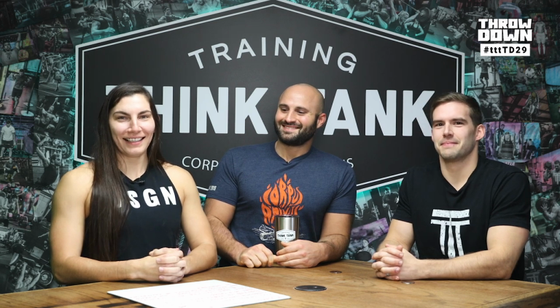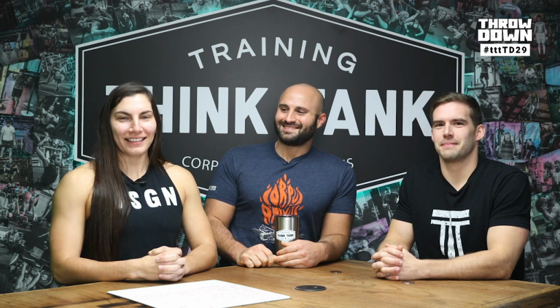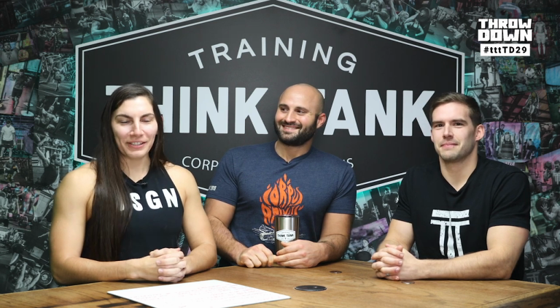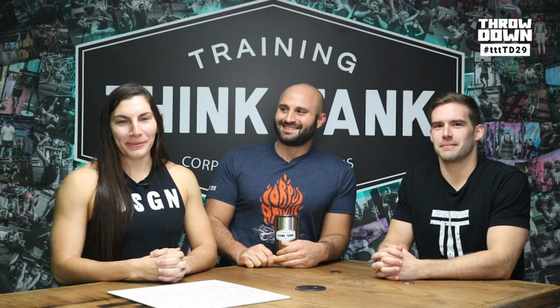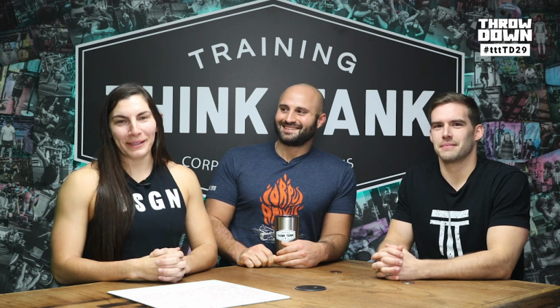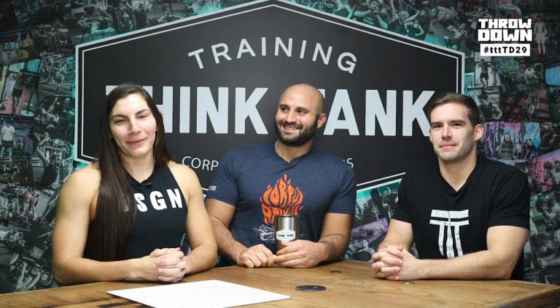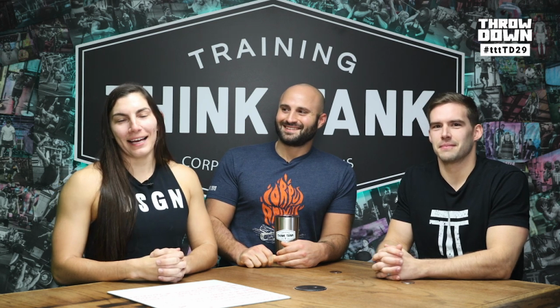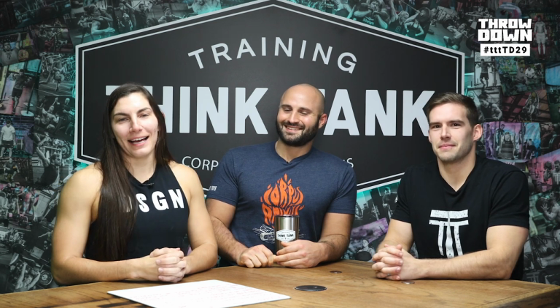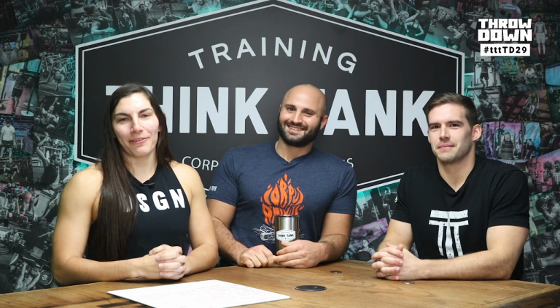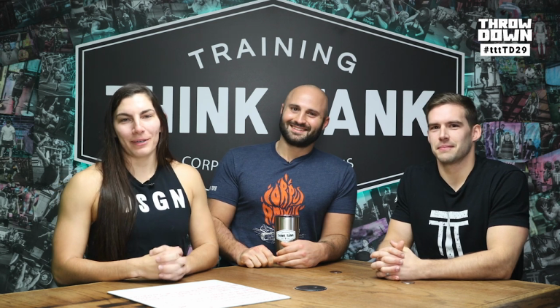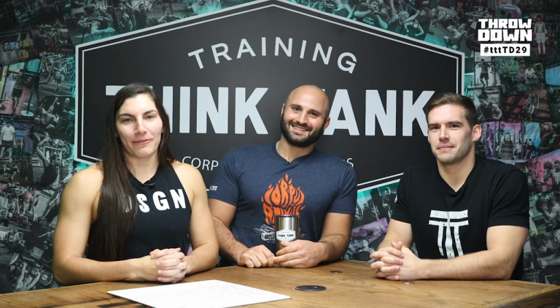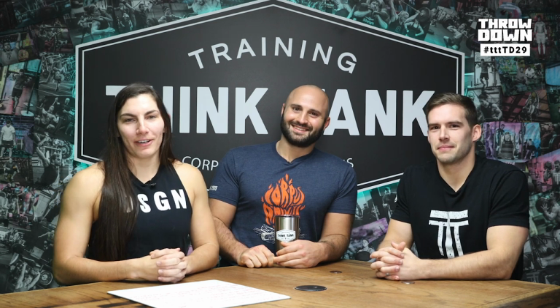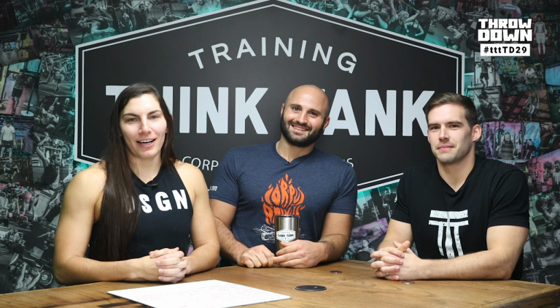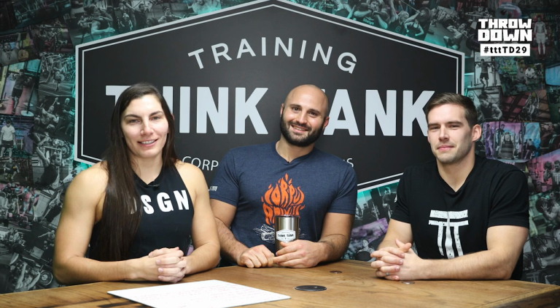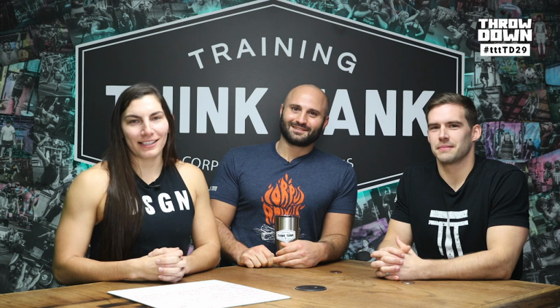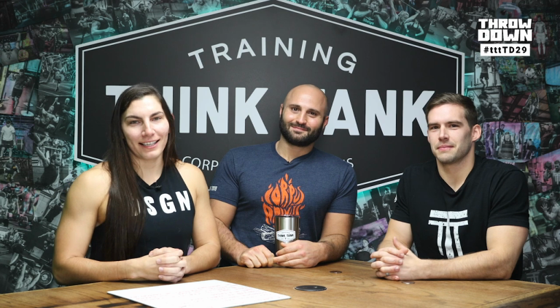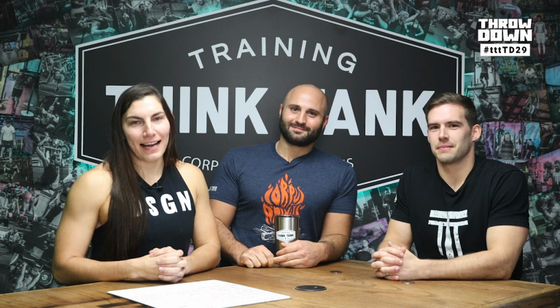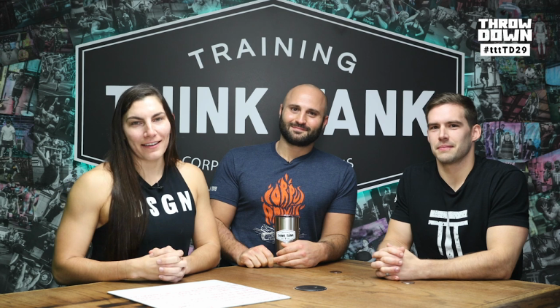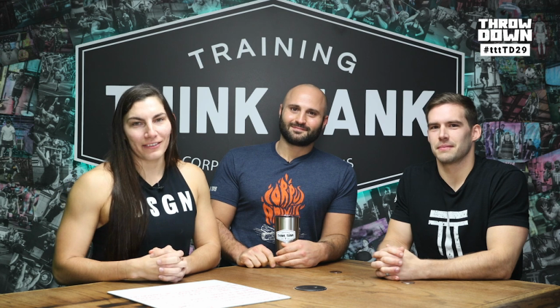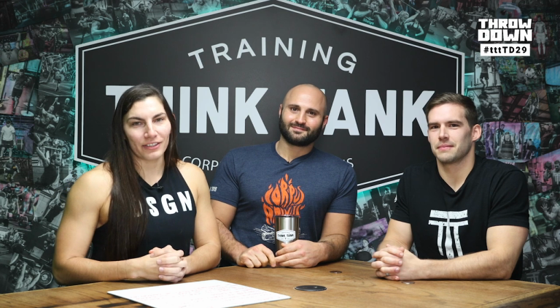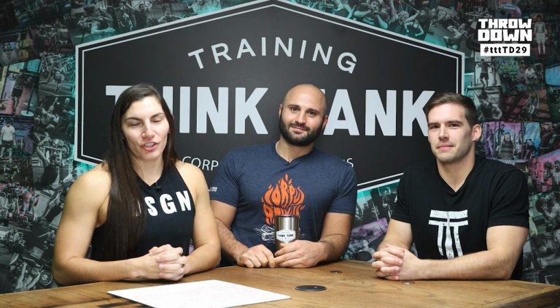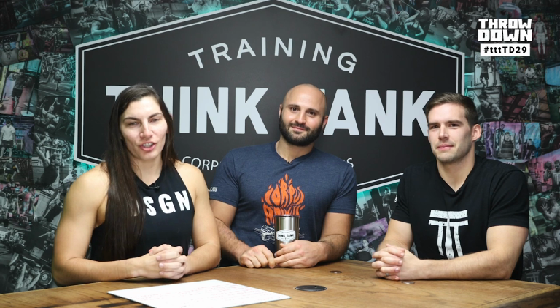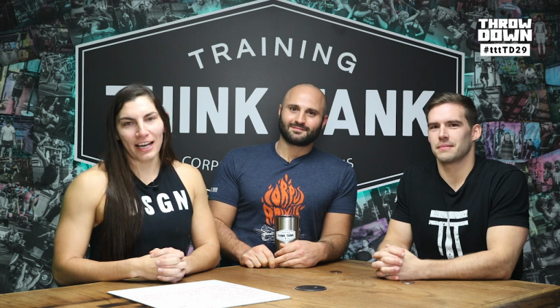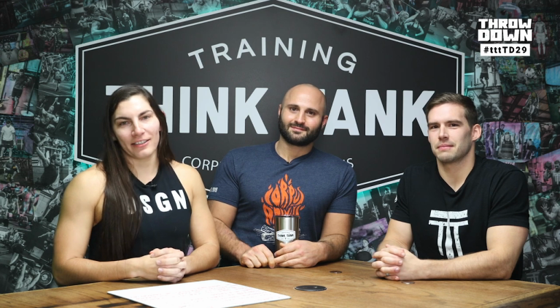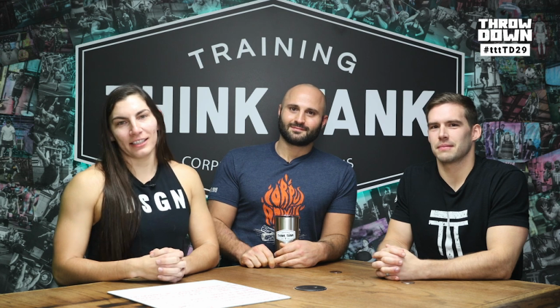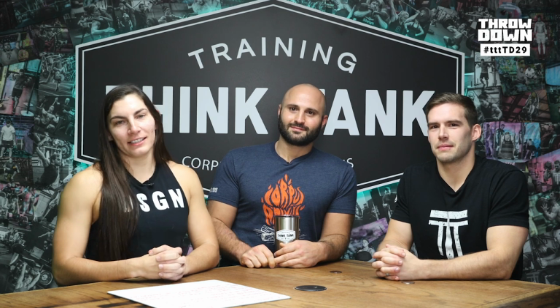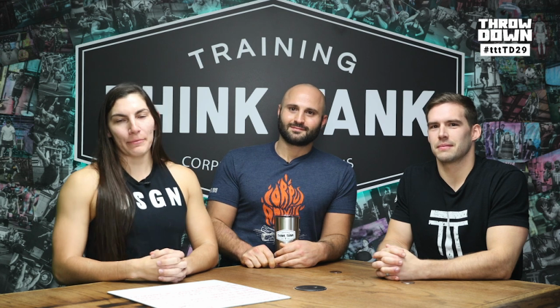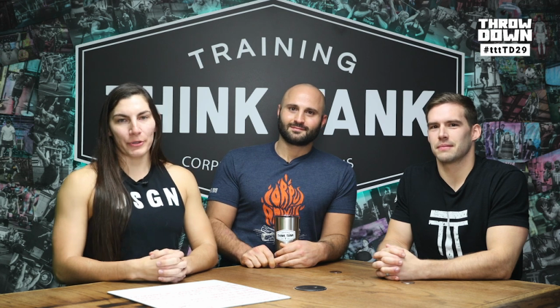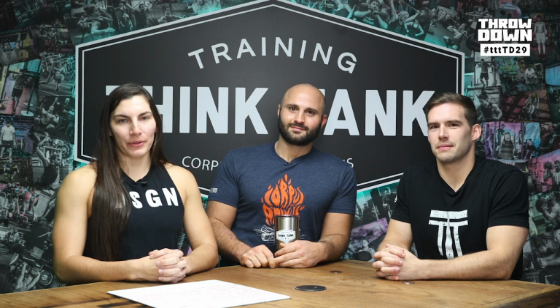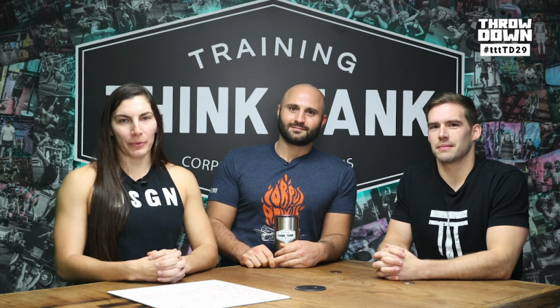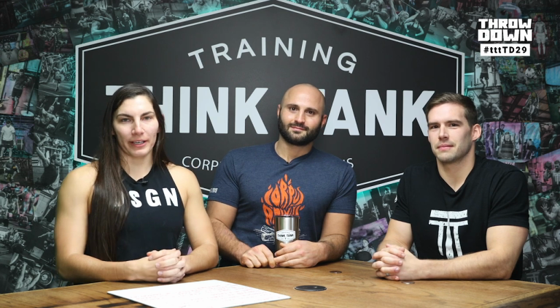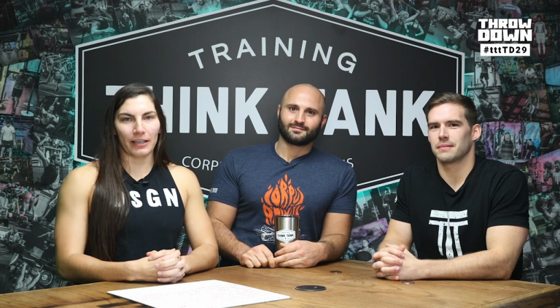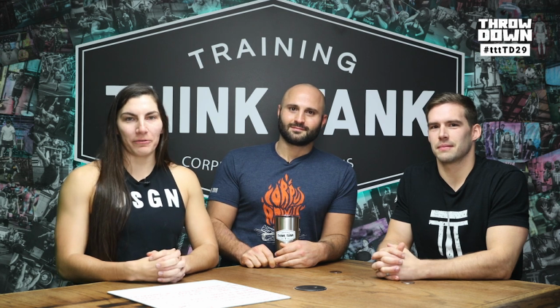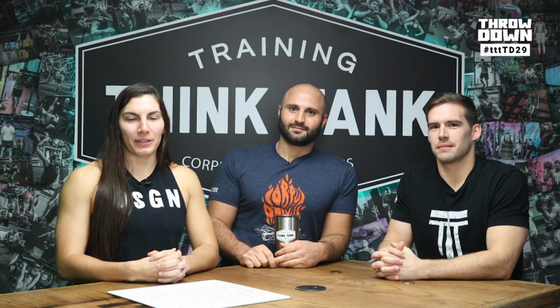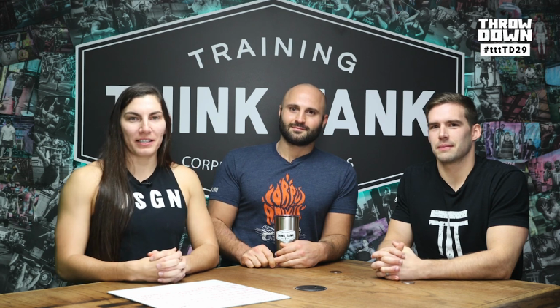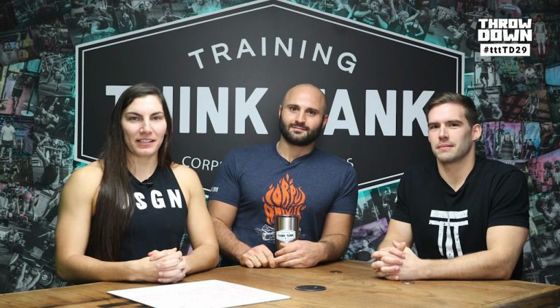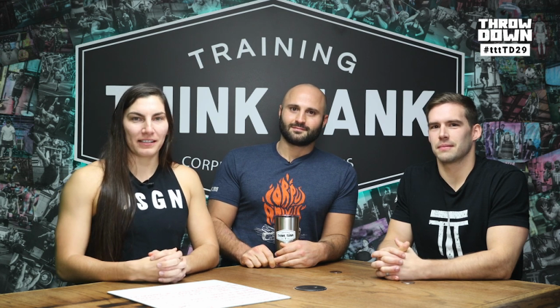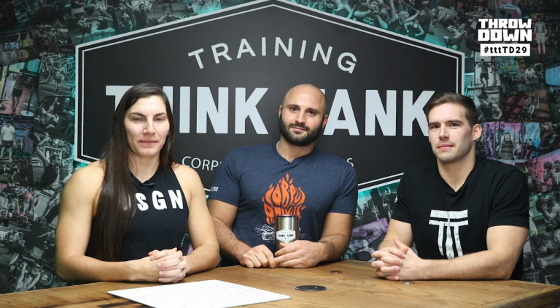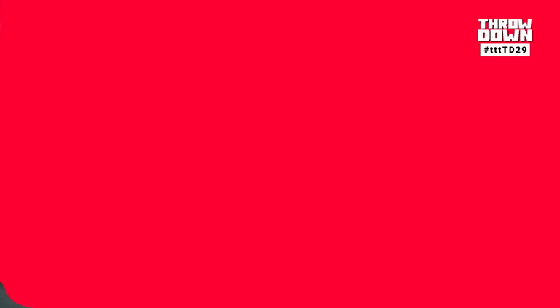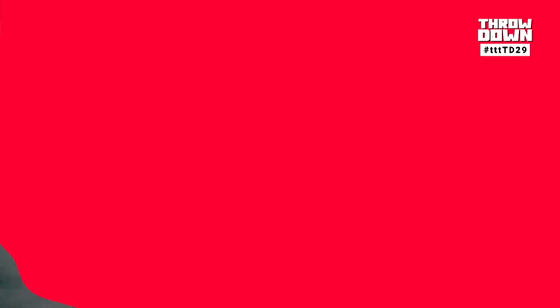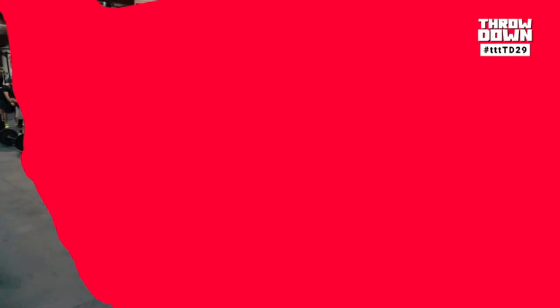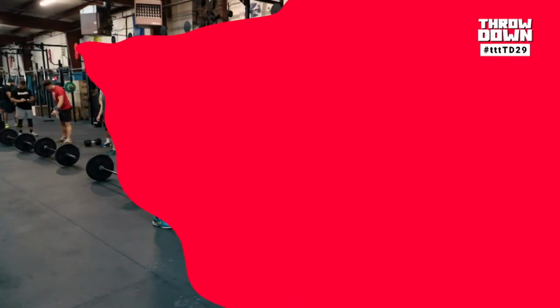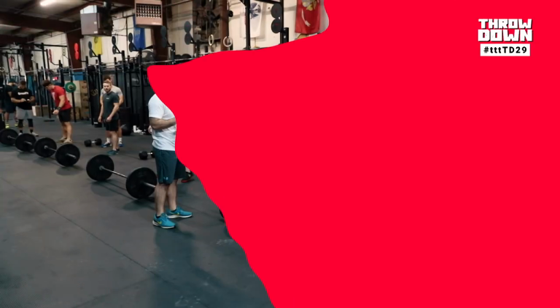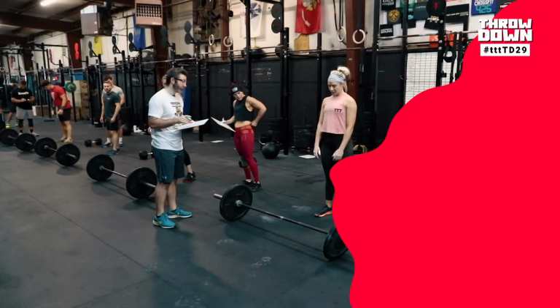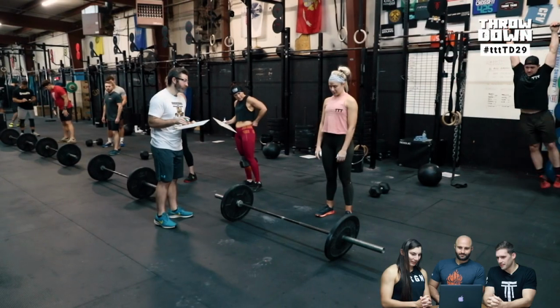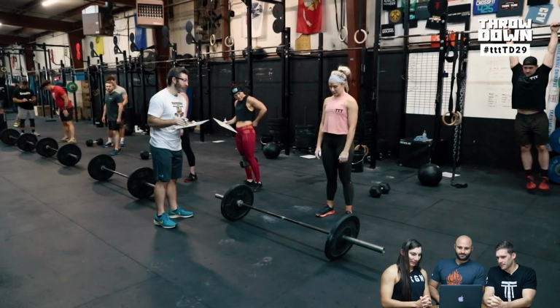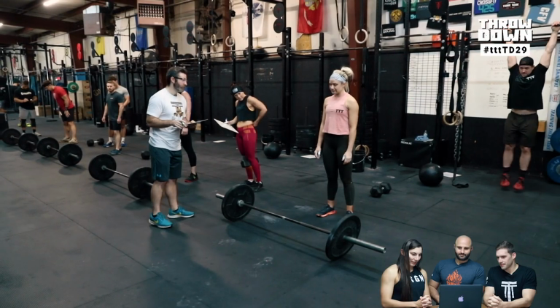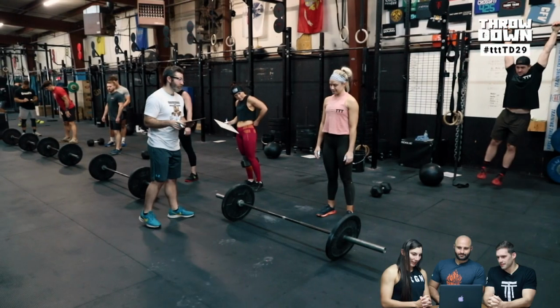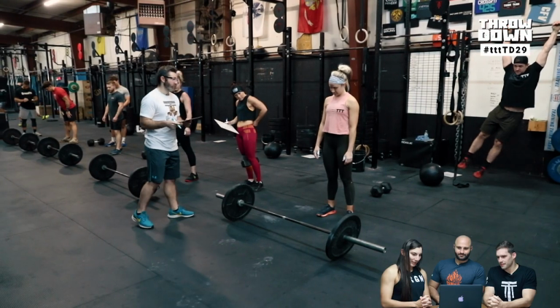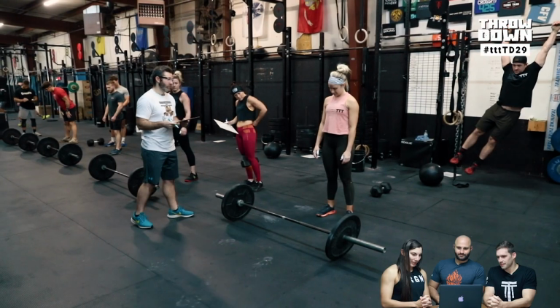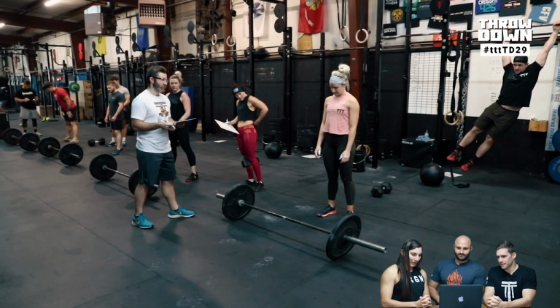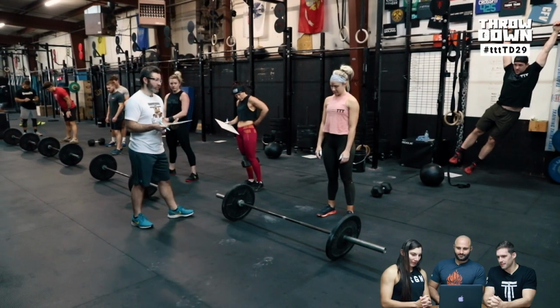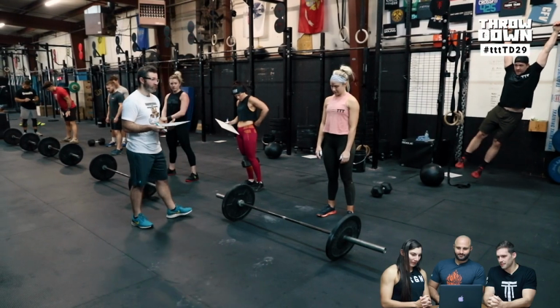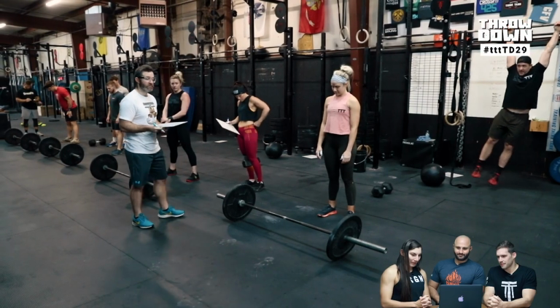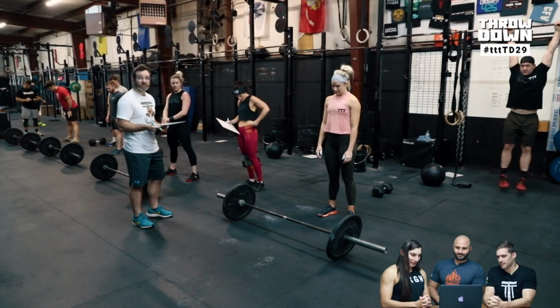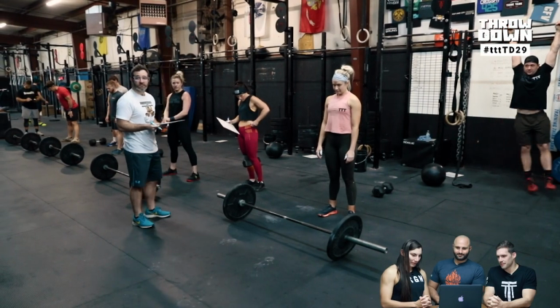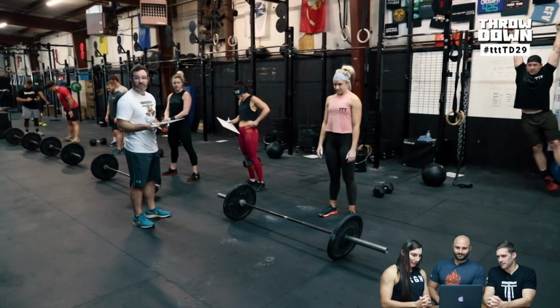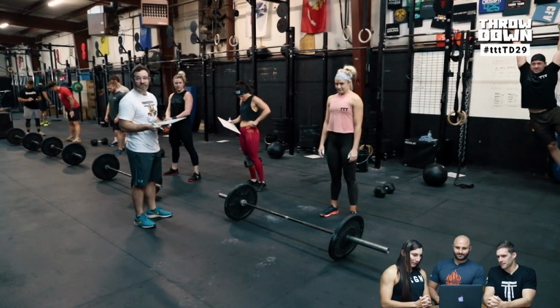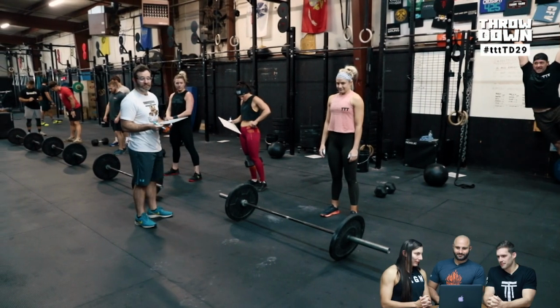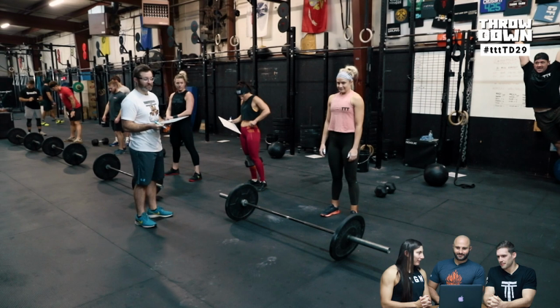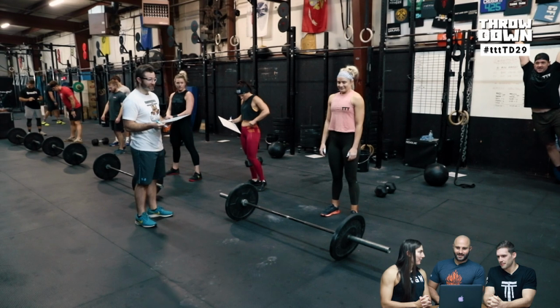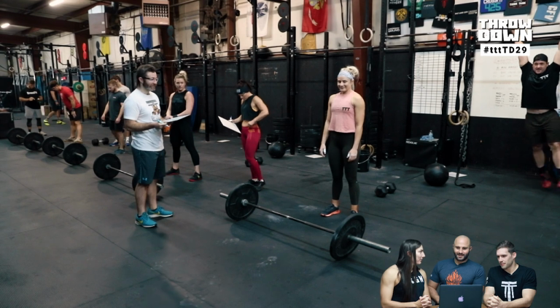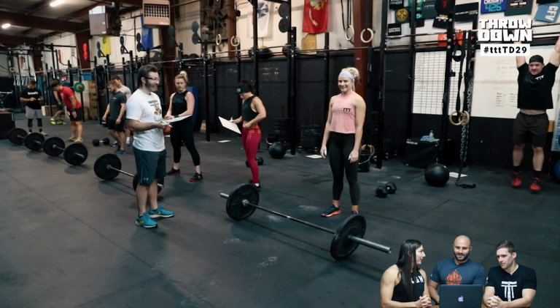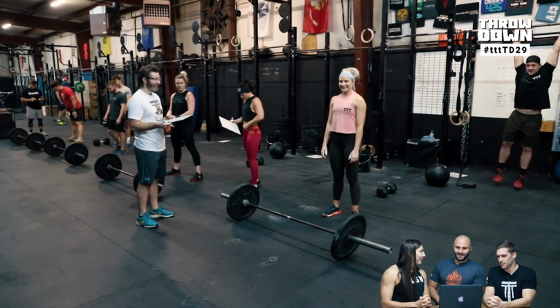This week we have one of our on-site athletes, Shira, demoing the workout for us.